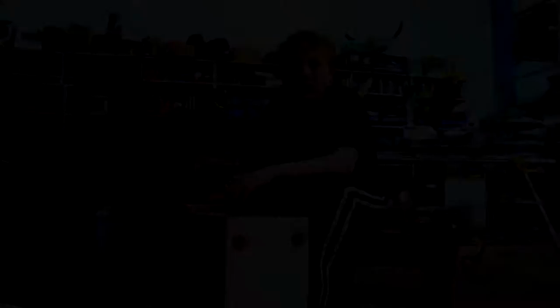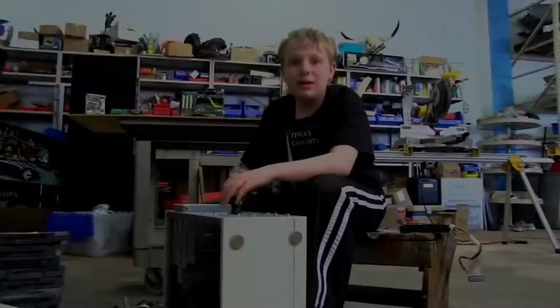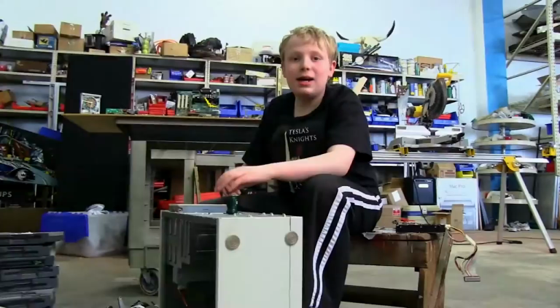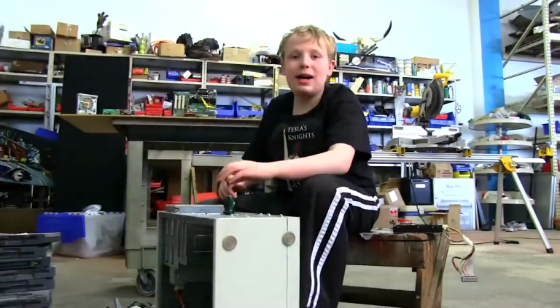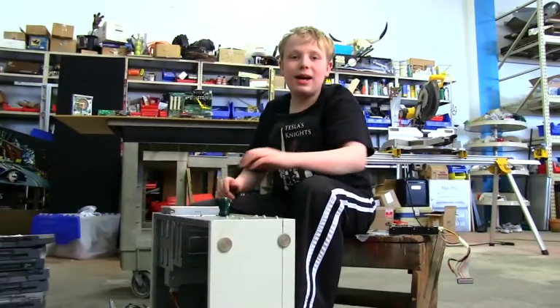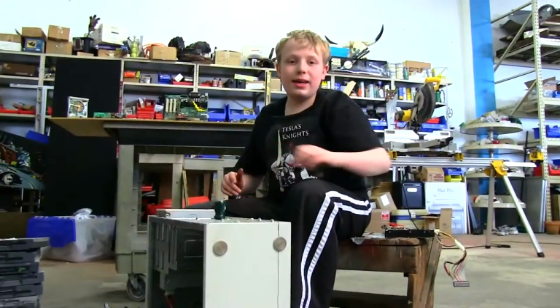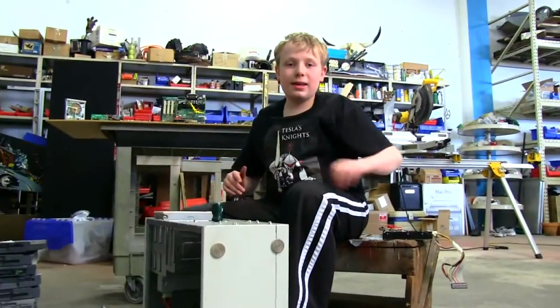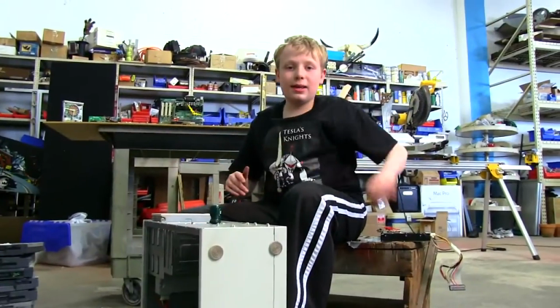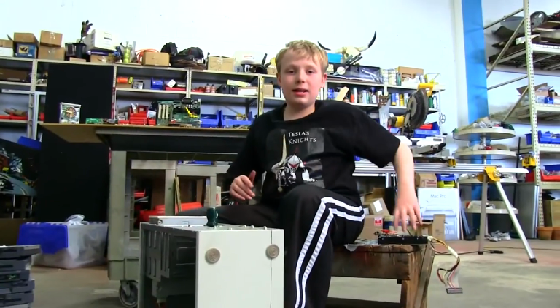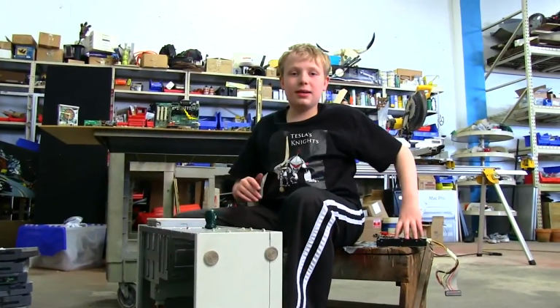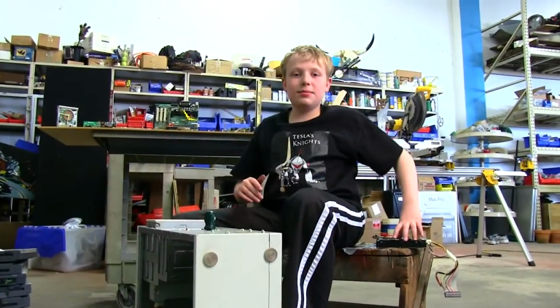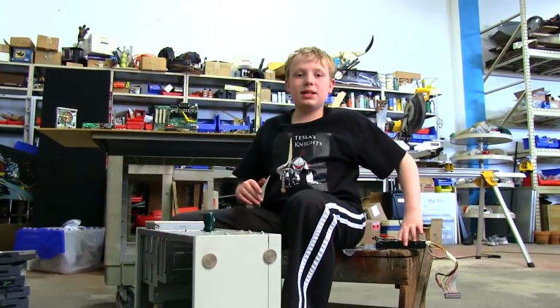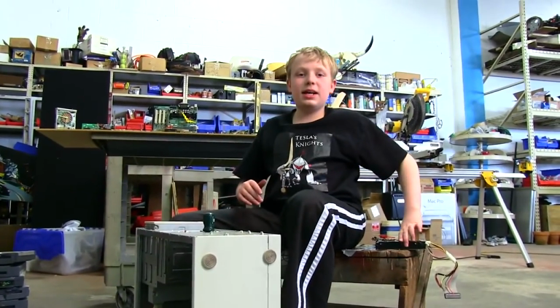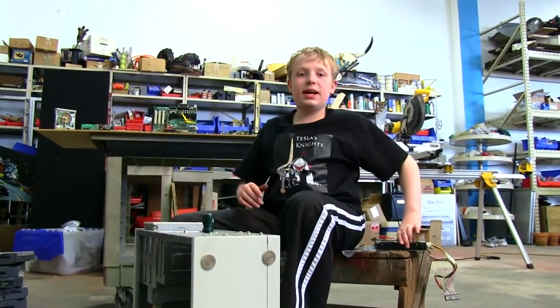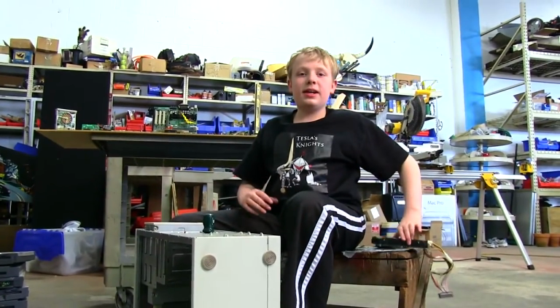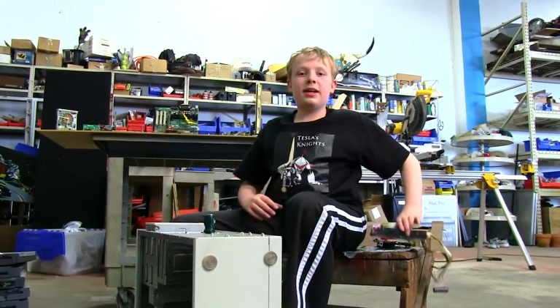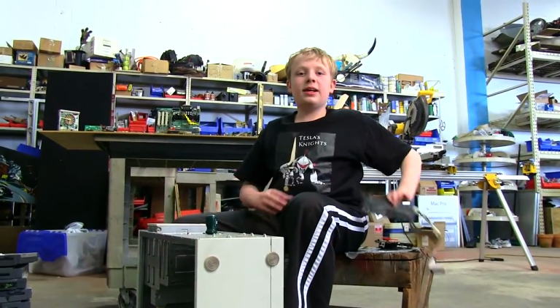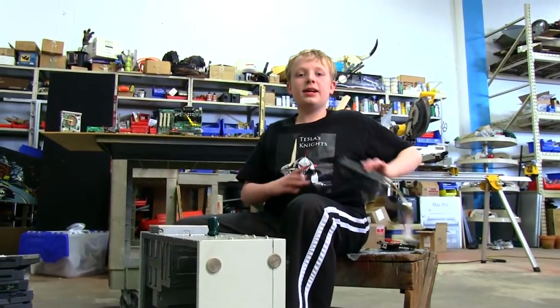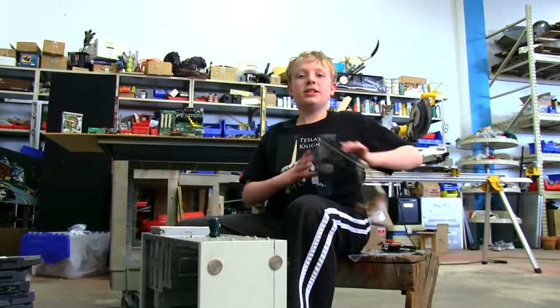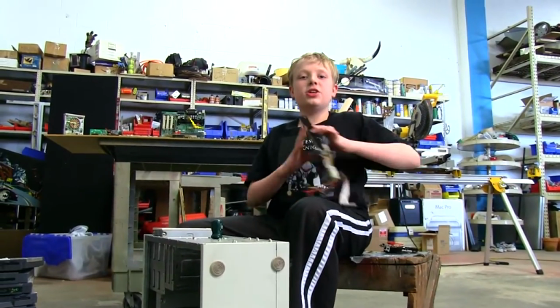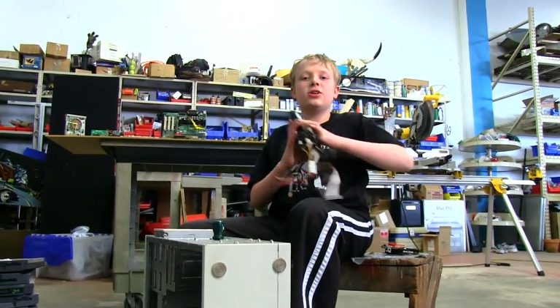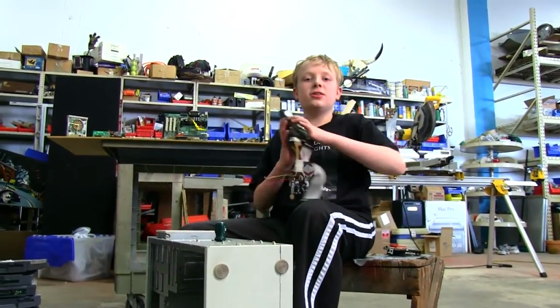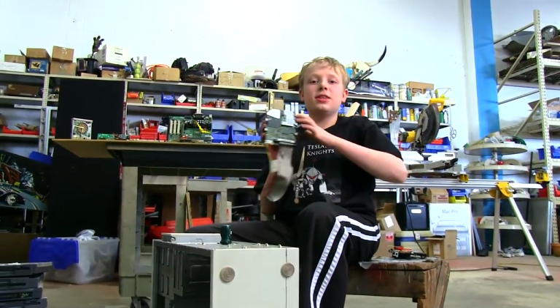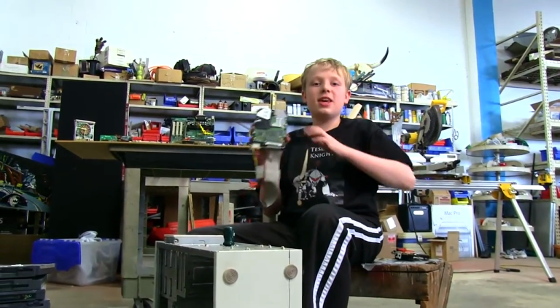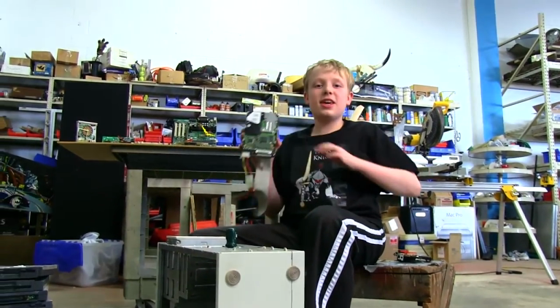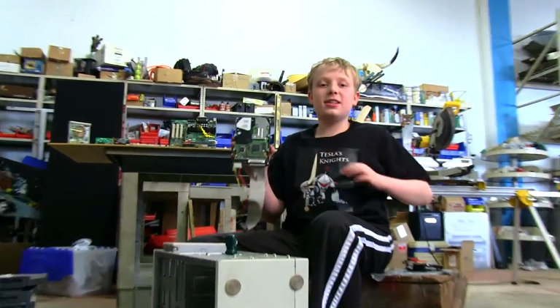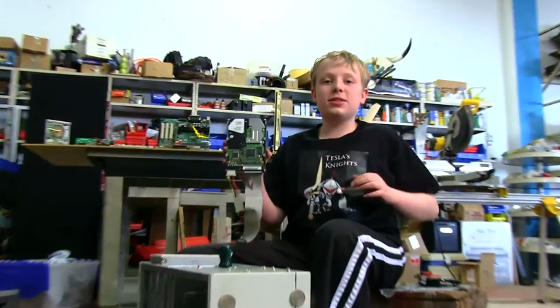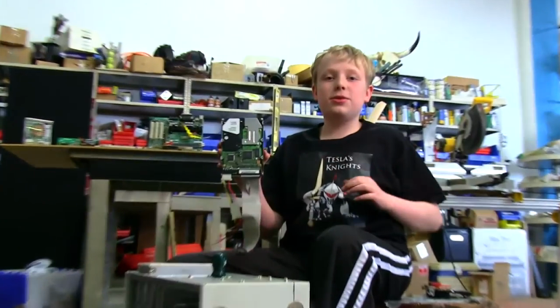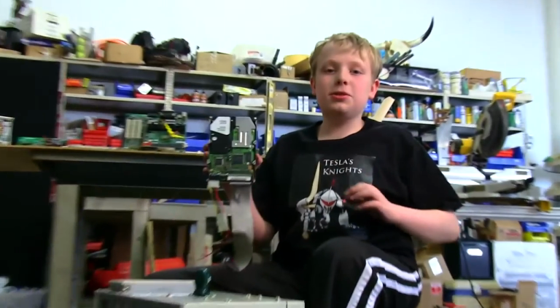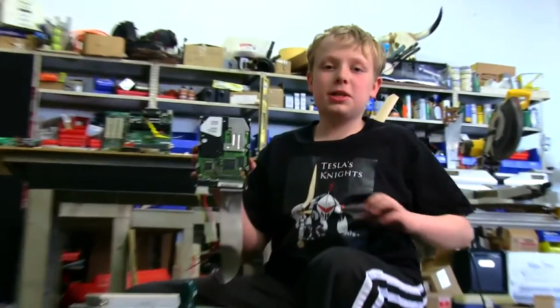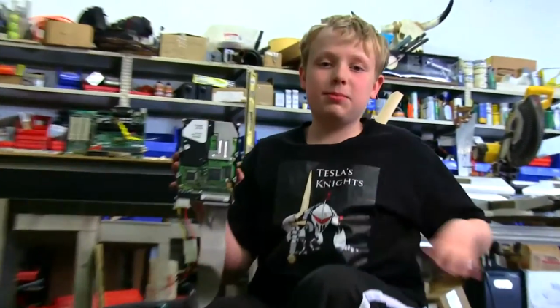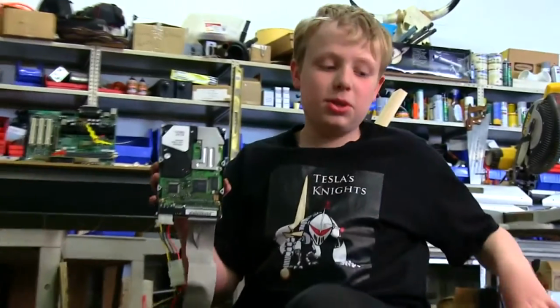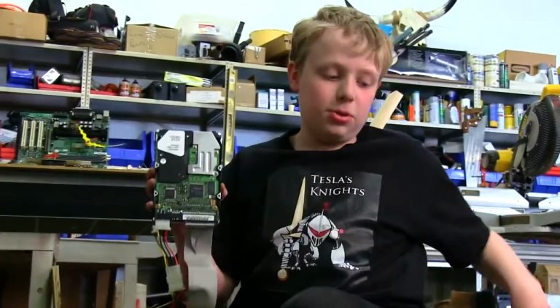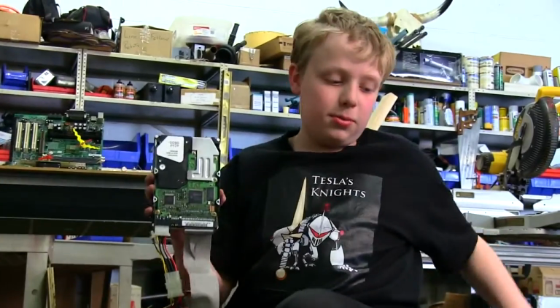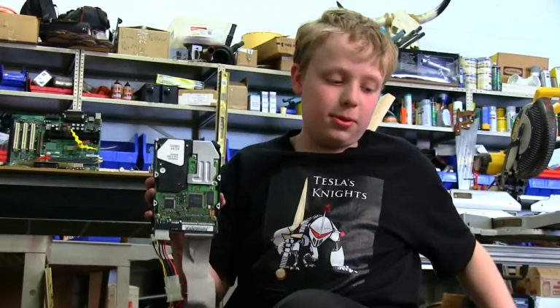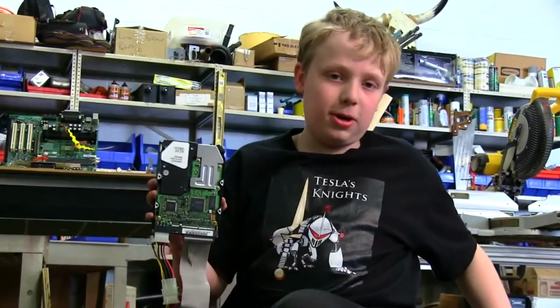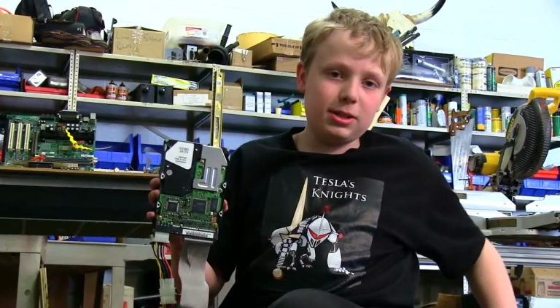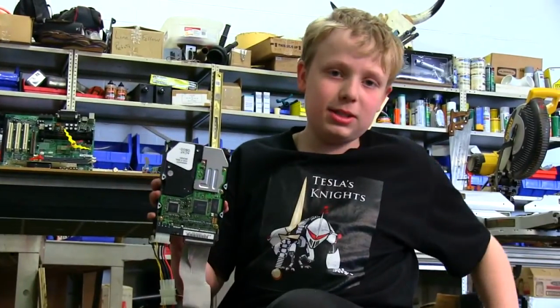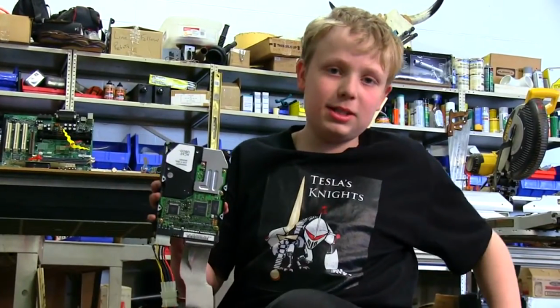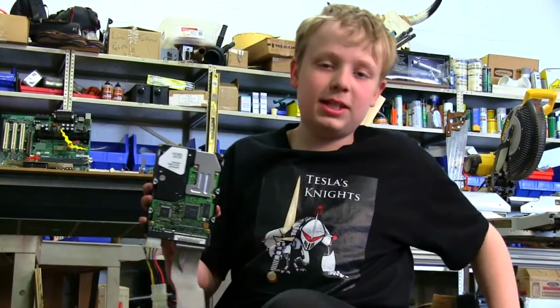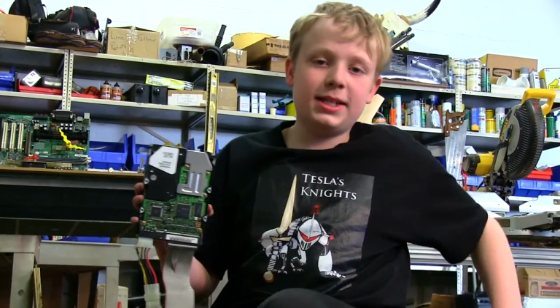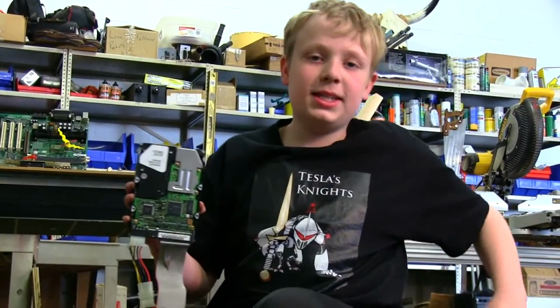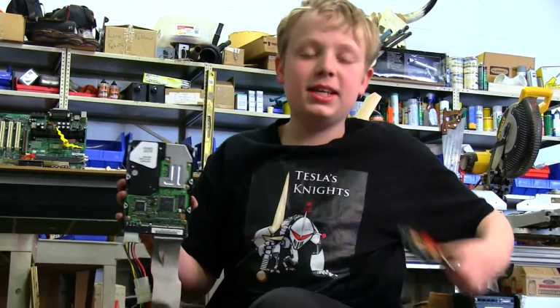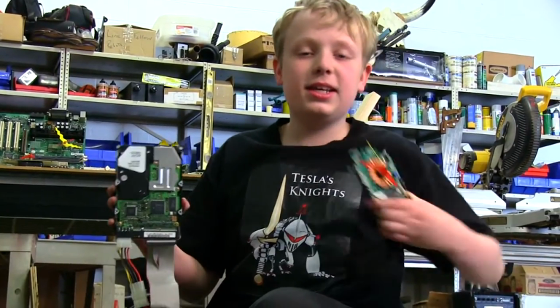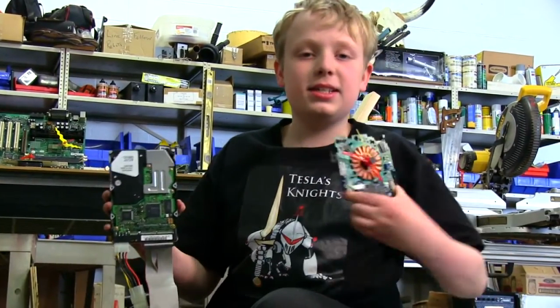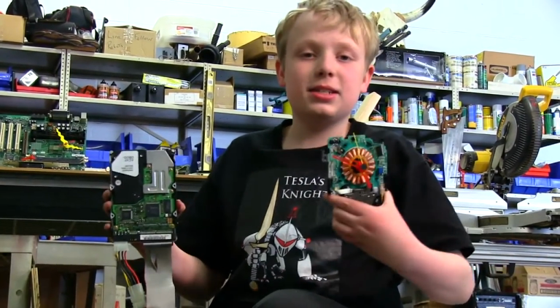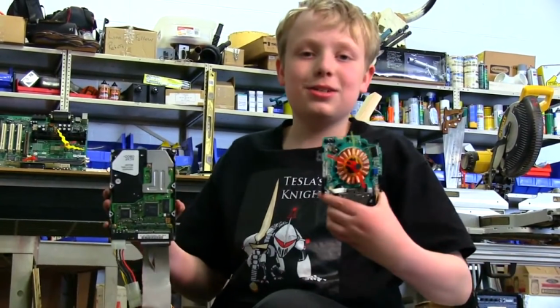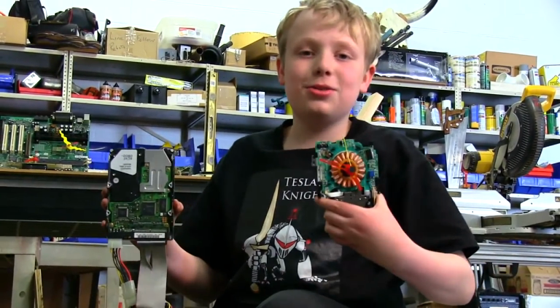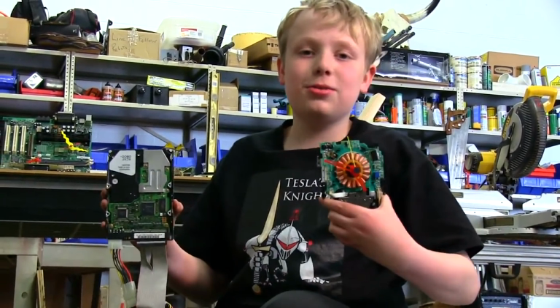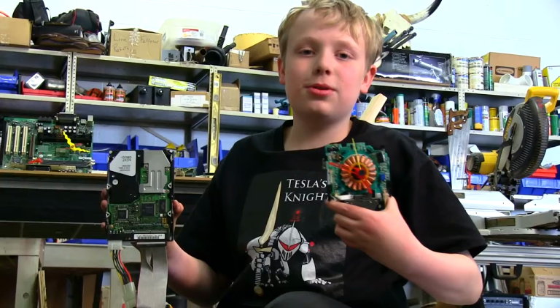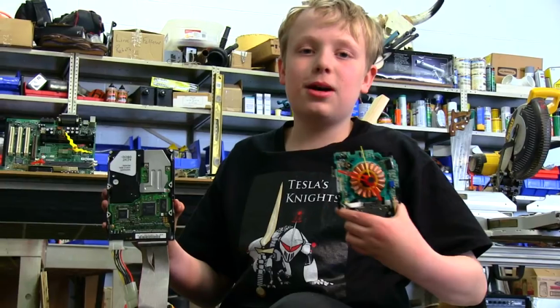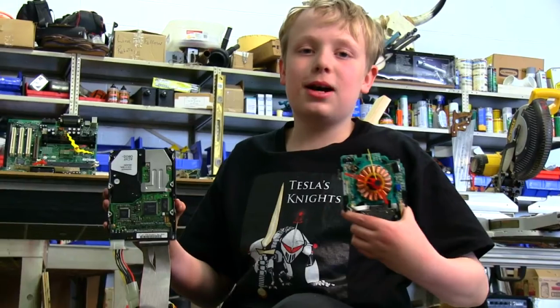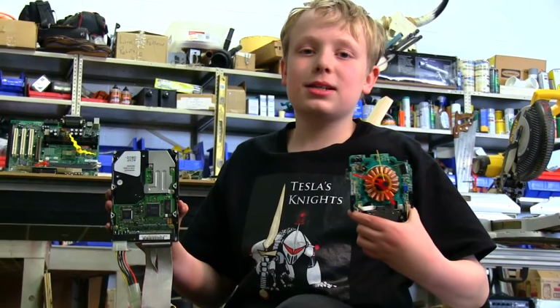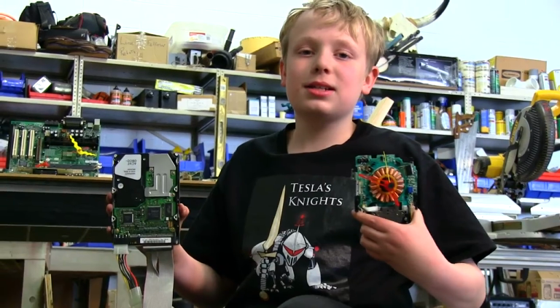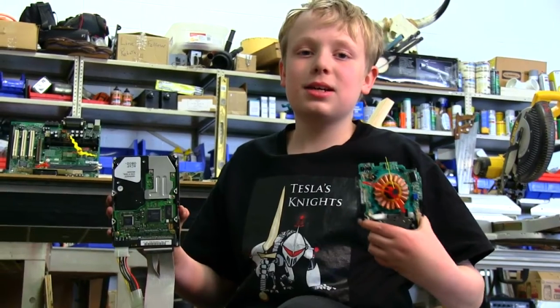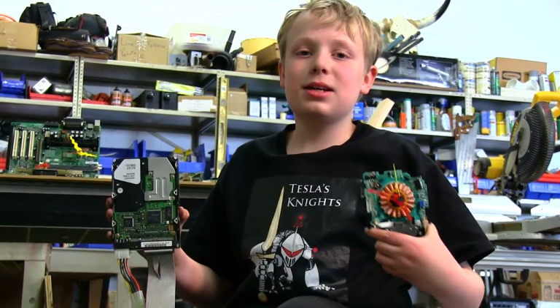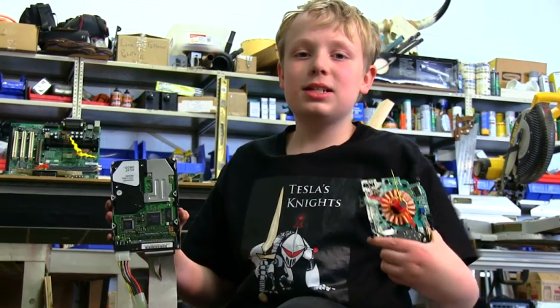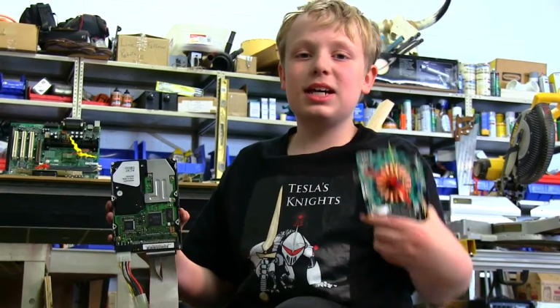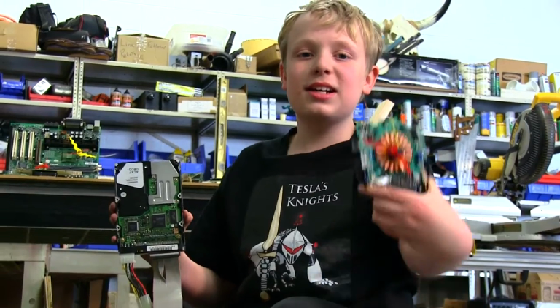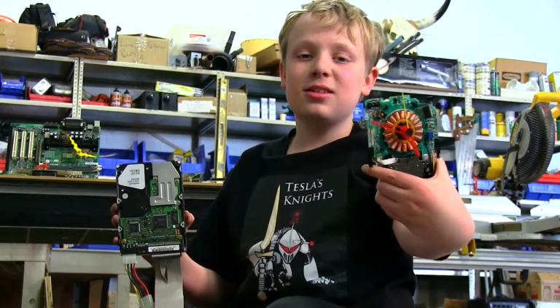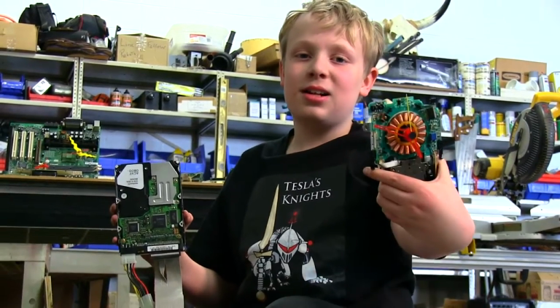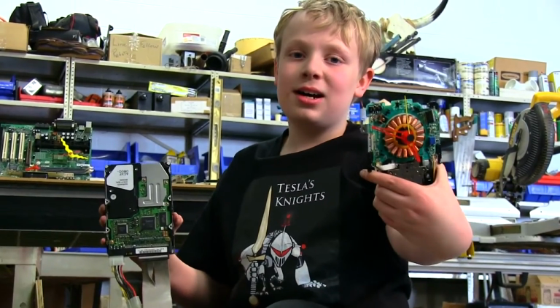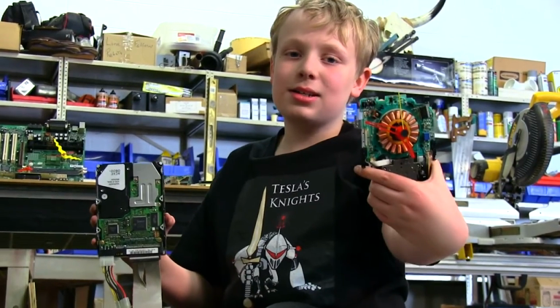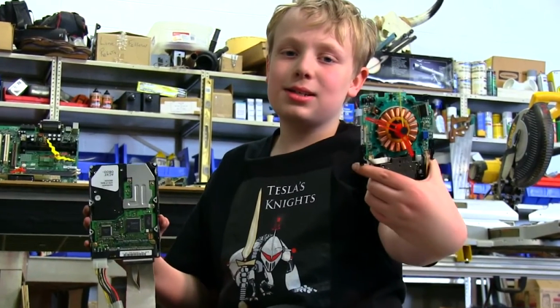Hi, I'm Ted, and I turned these old computer parts into these new clocks. Ted Clocks.